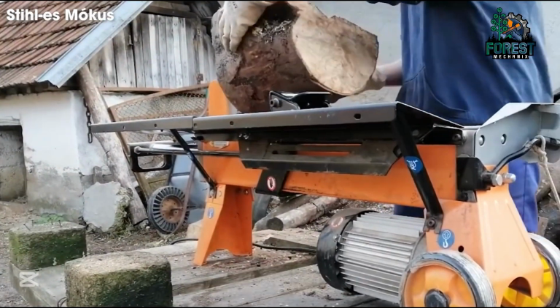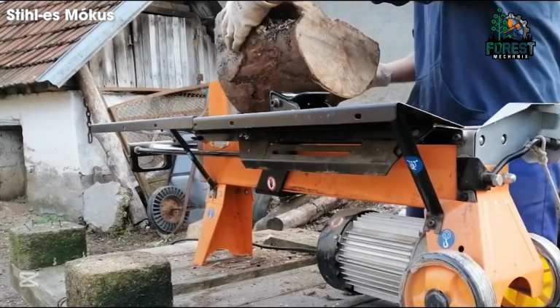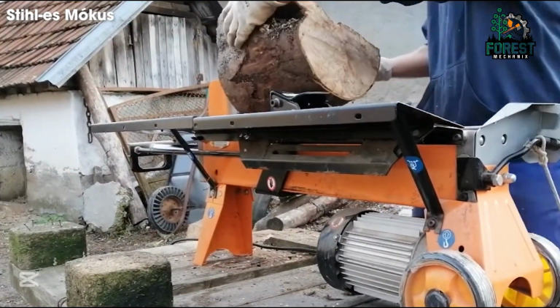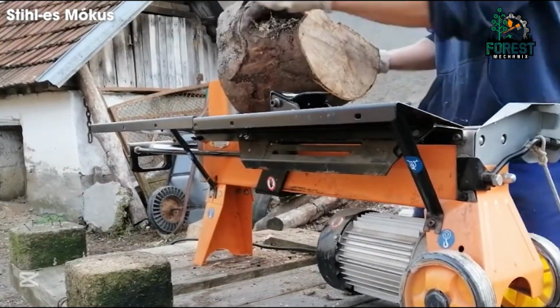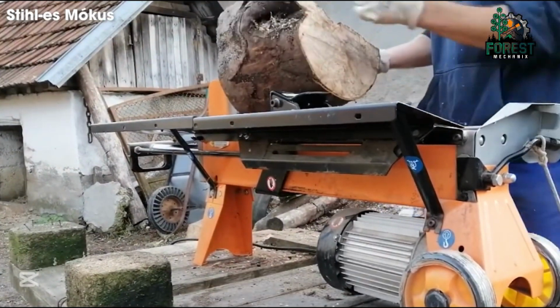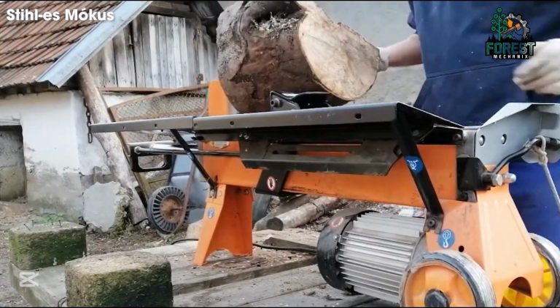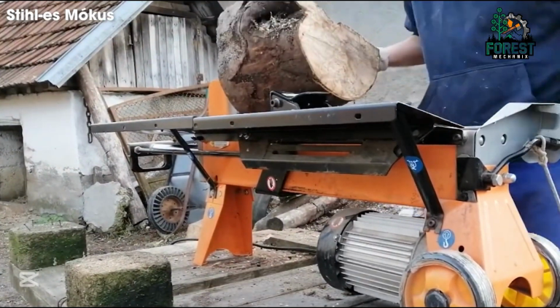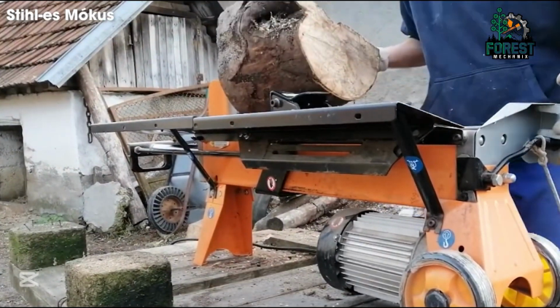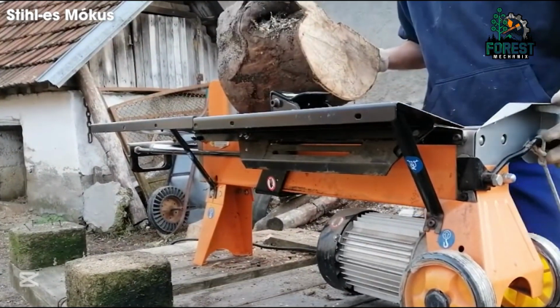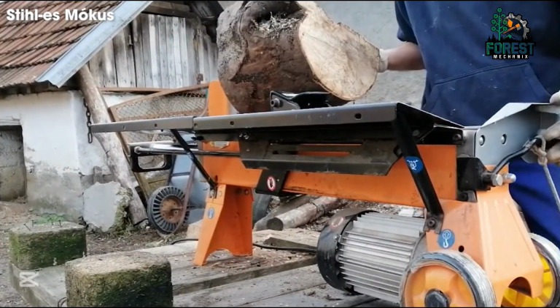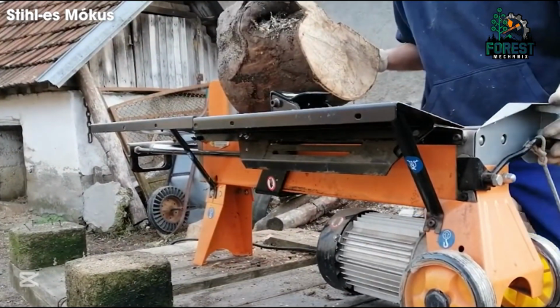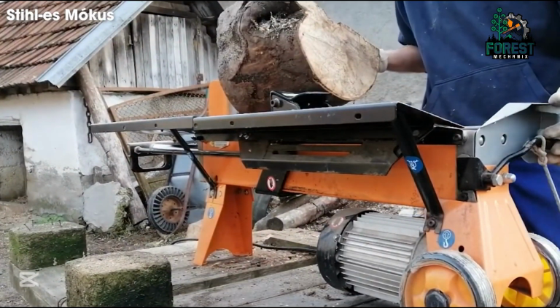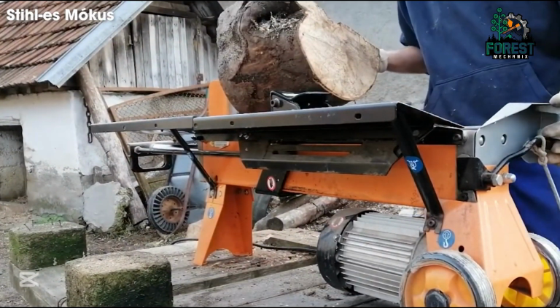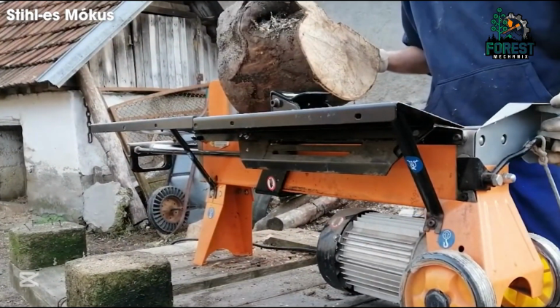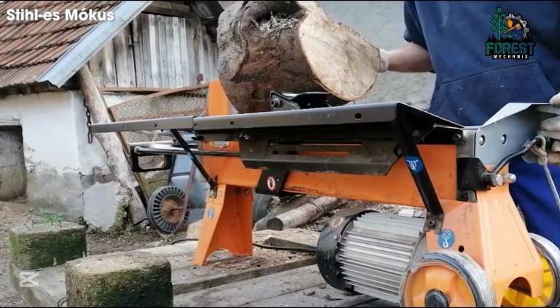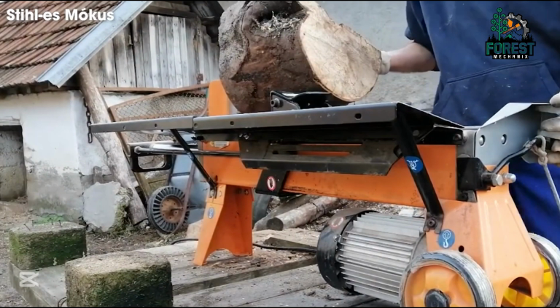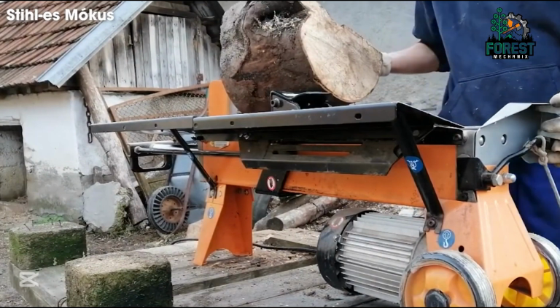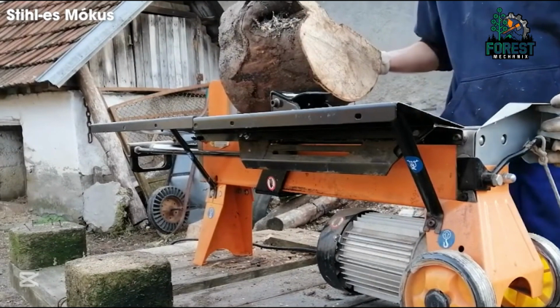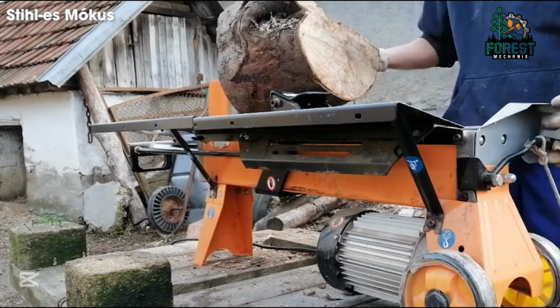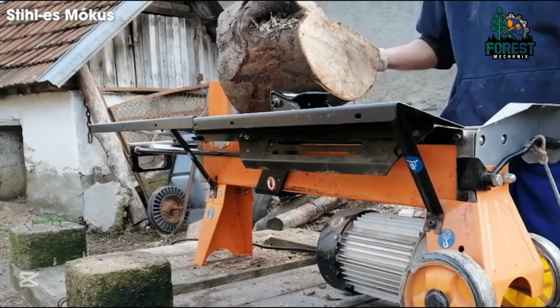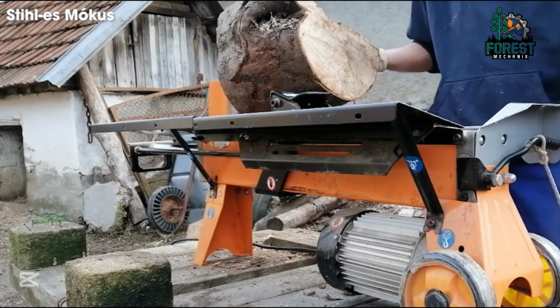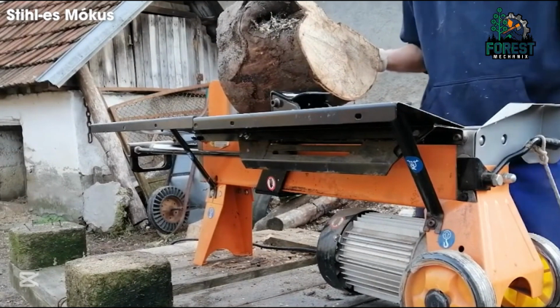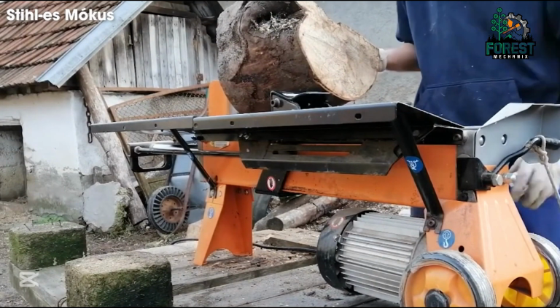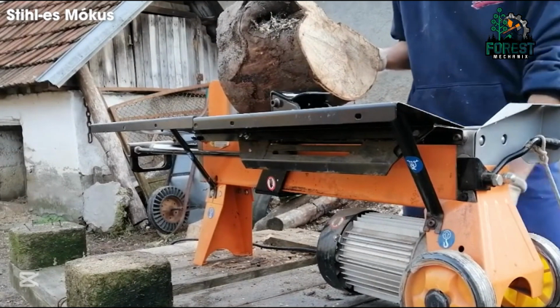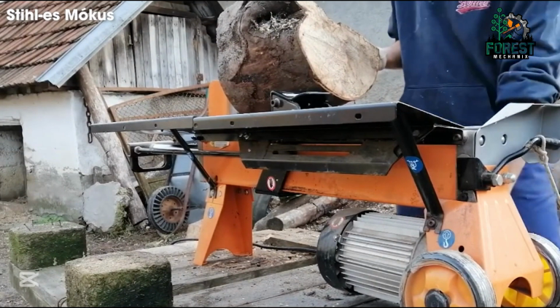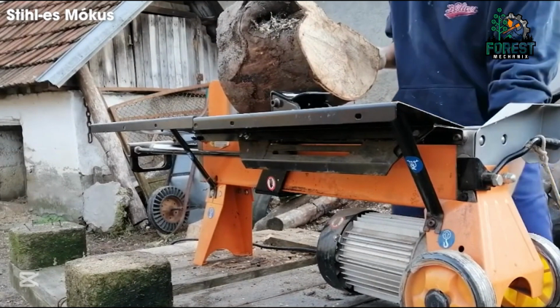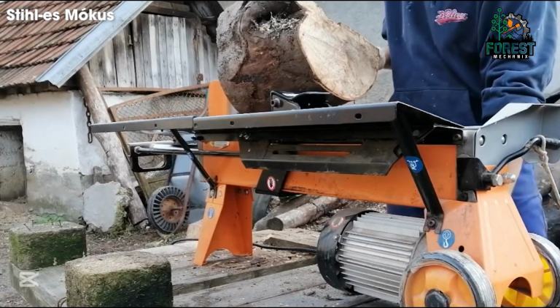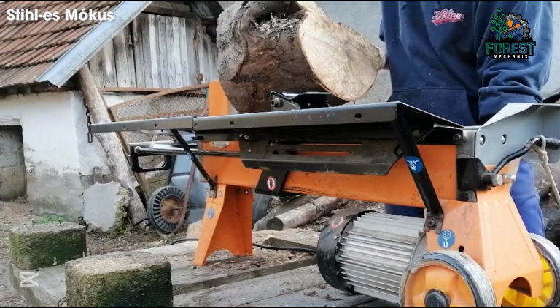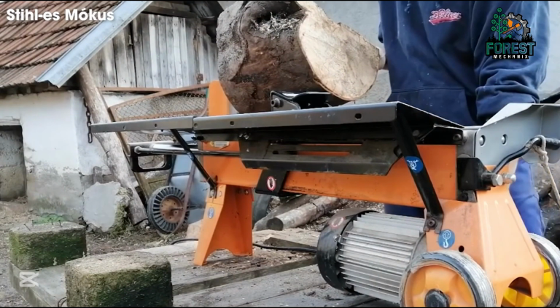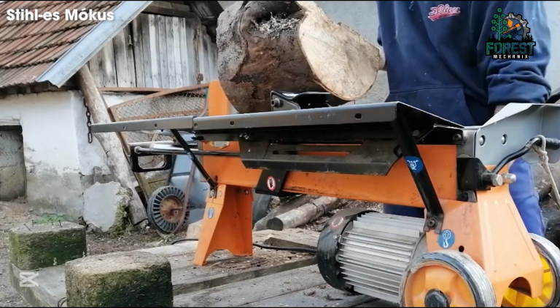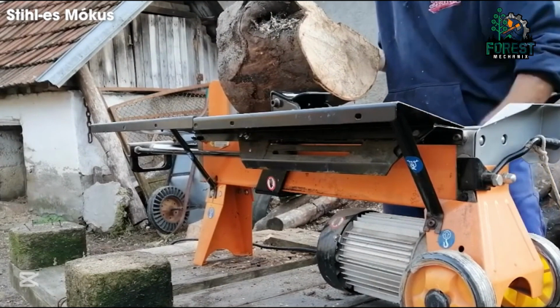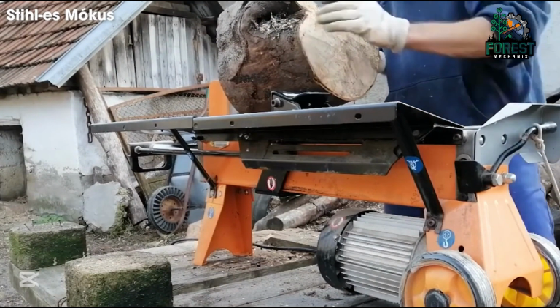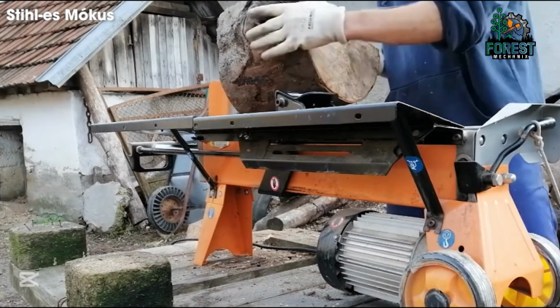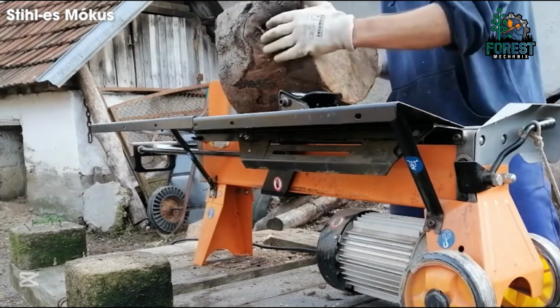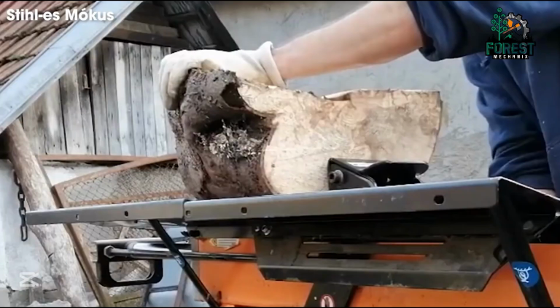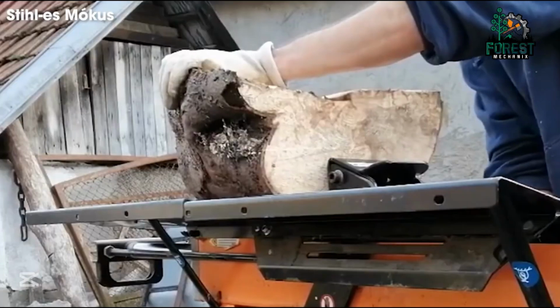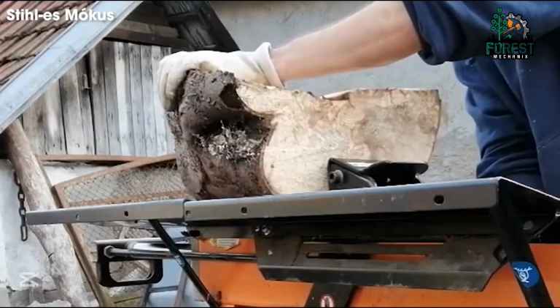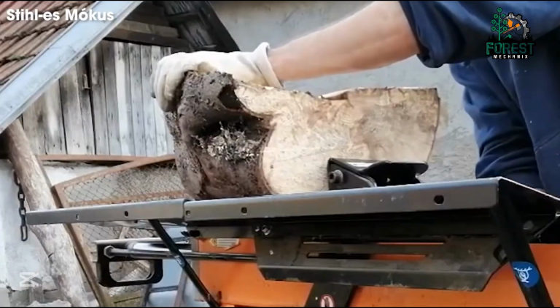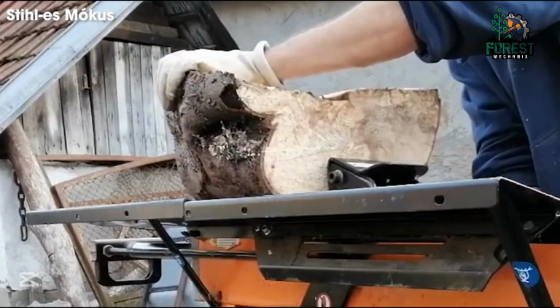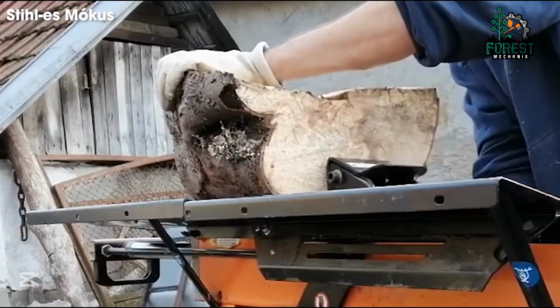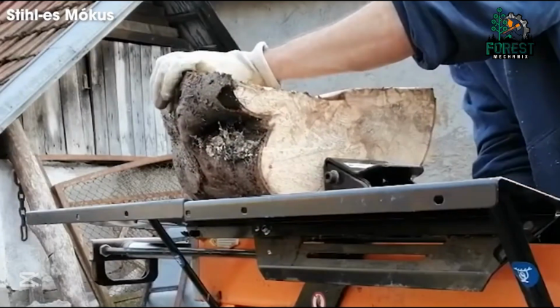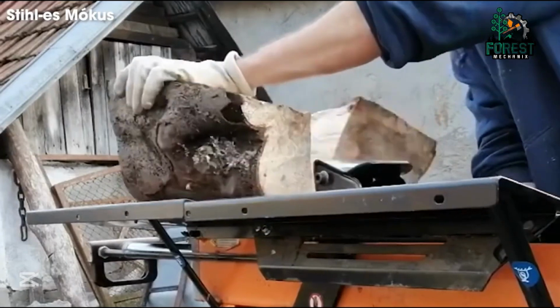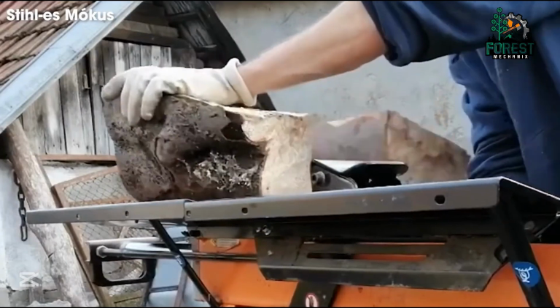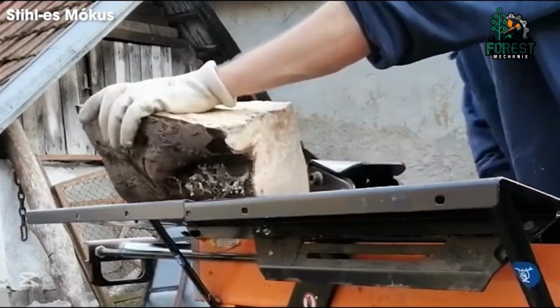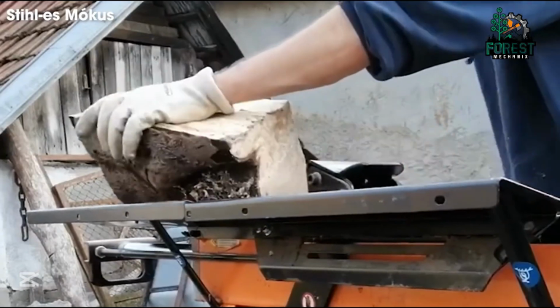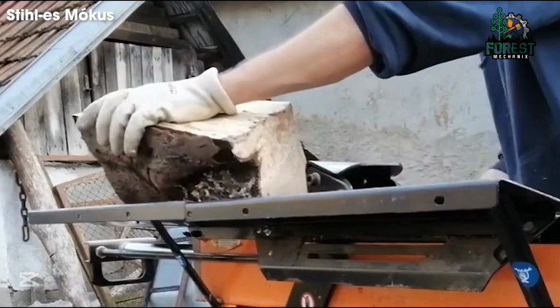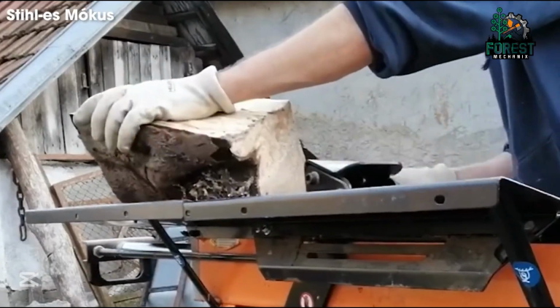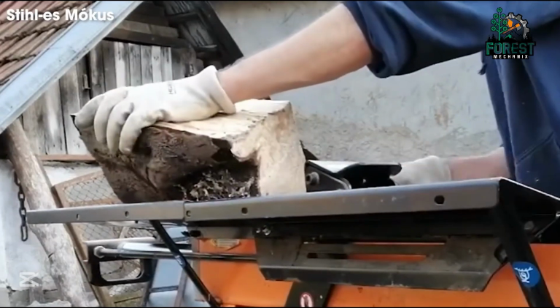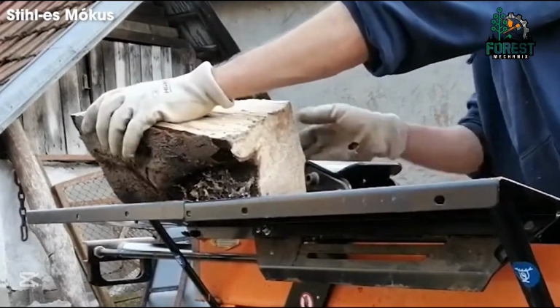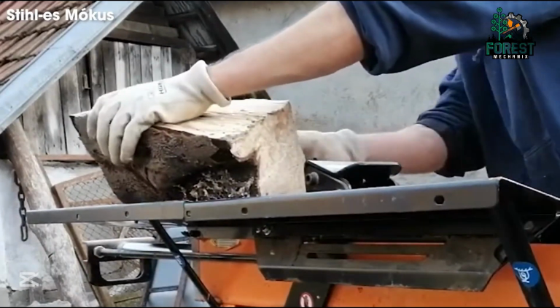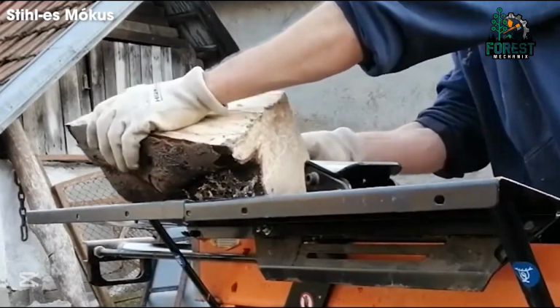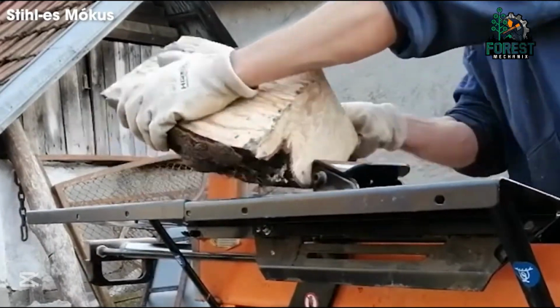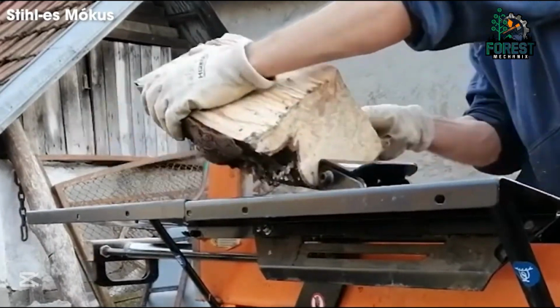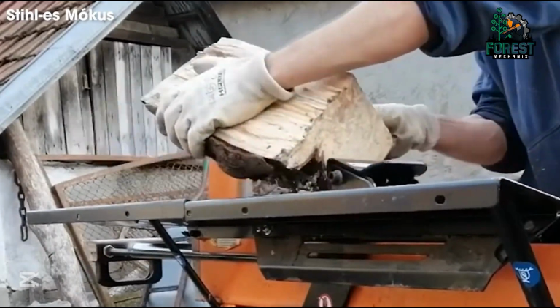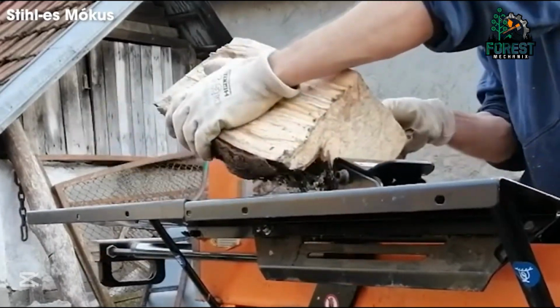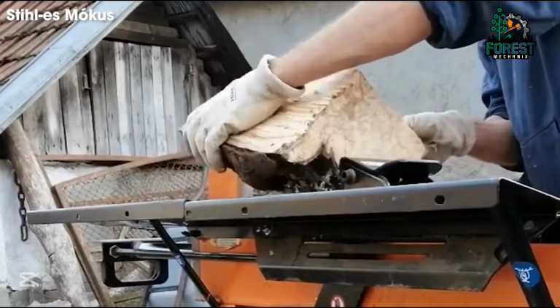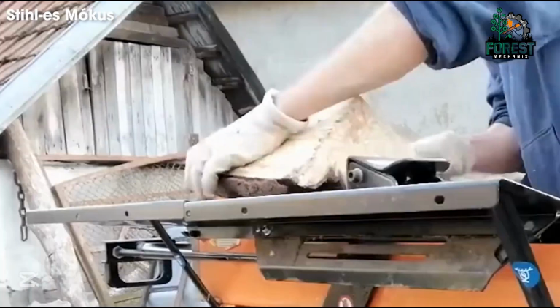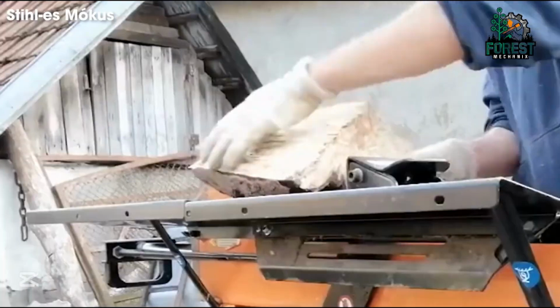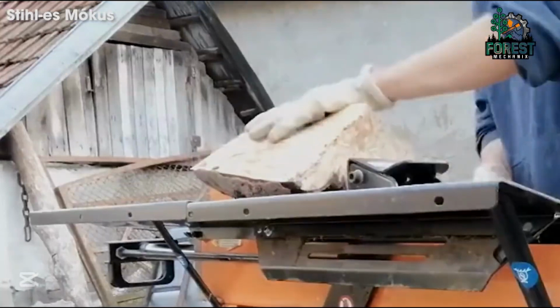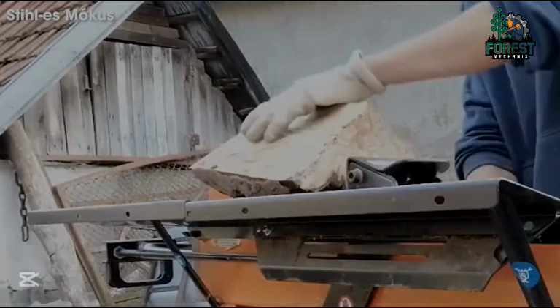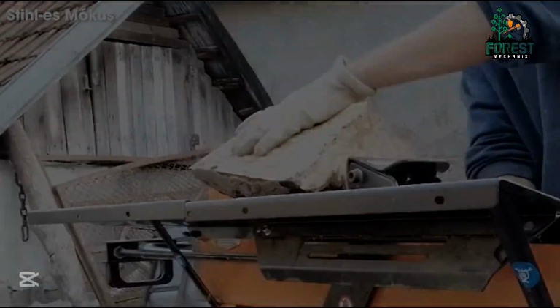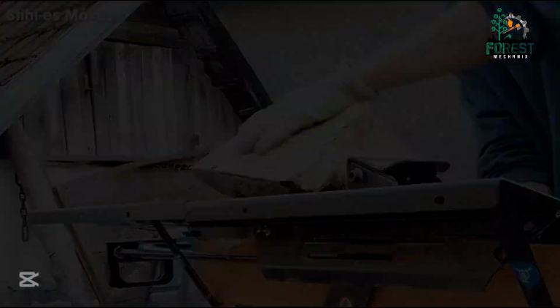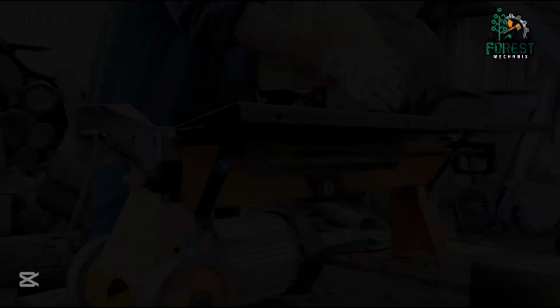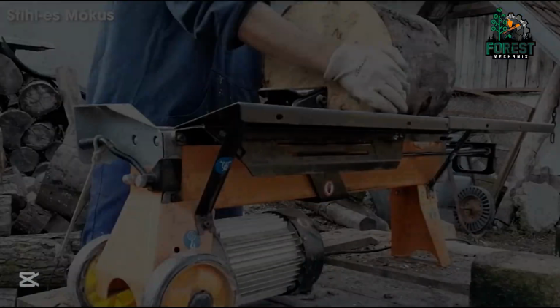Compact, efficient, and built for reliability — here's why the Villager LHS-55T stands out.